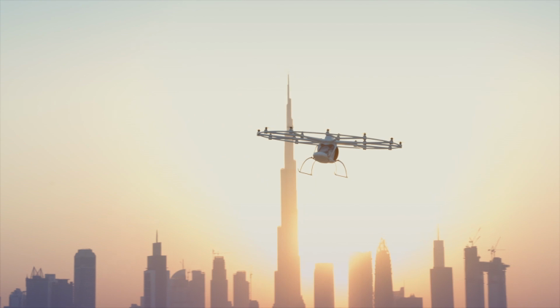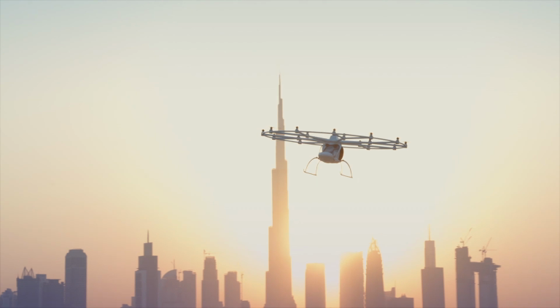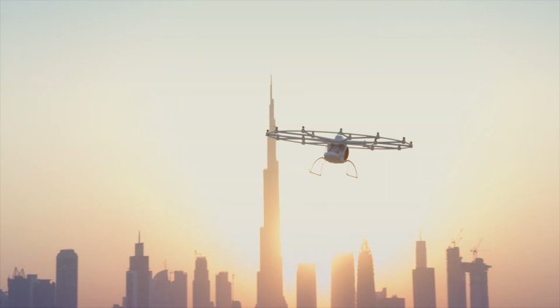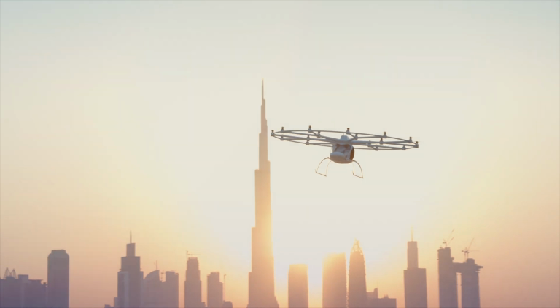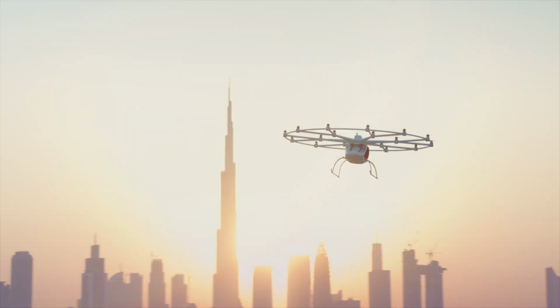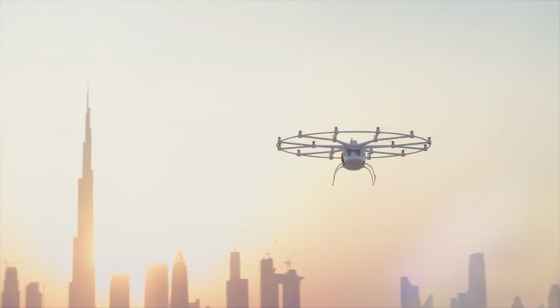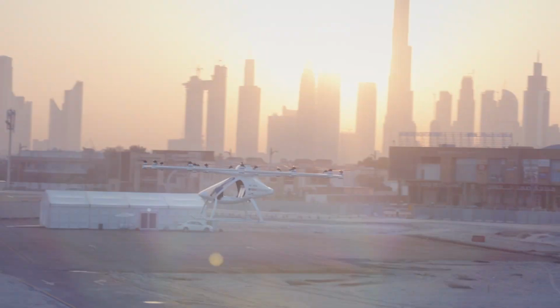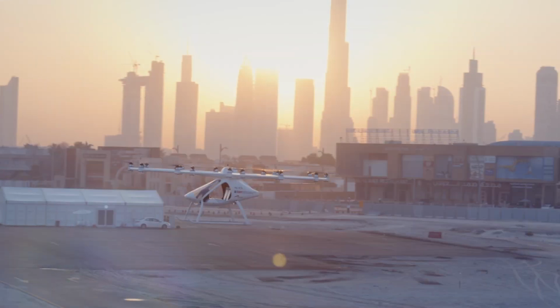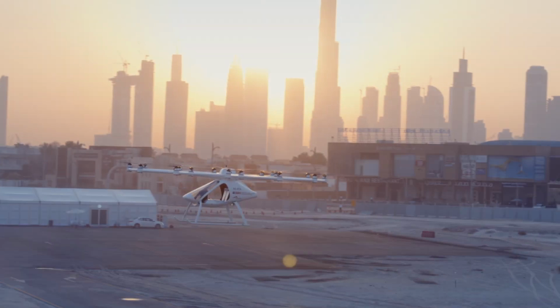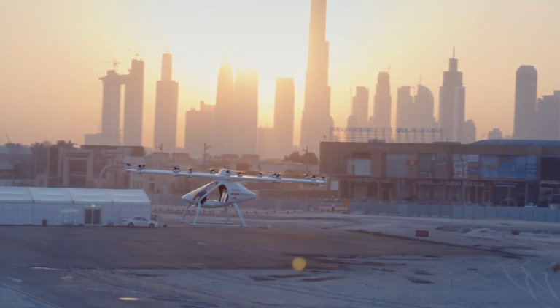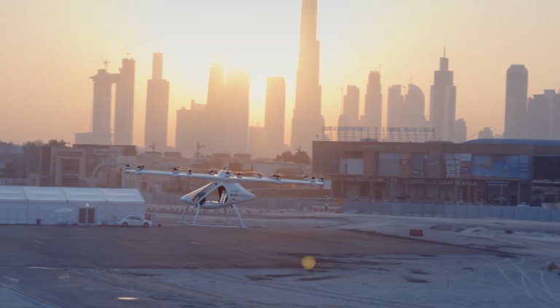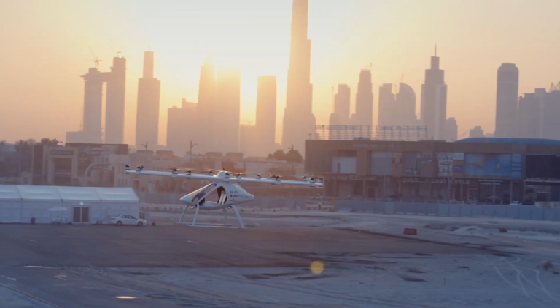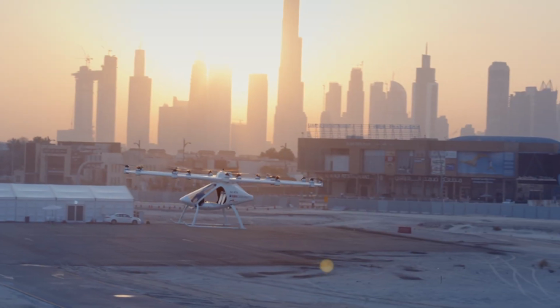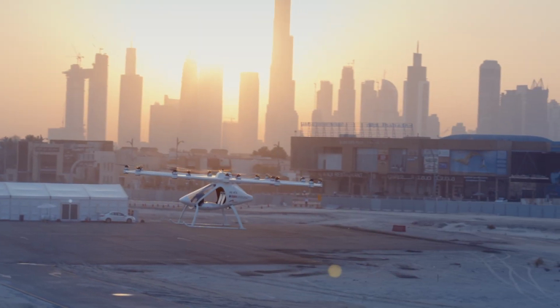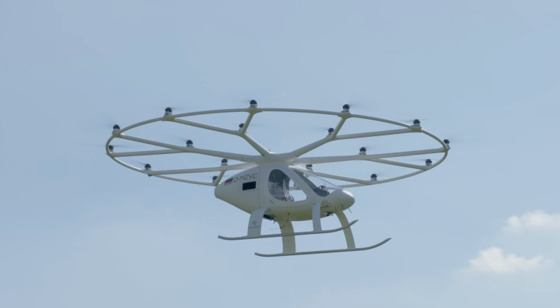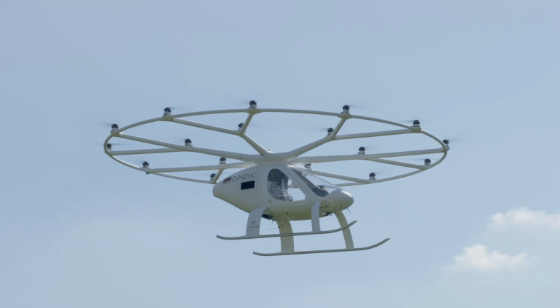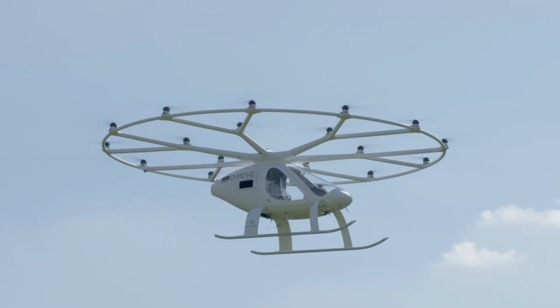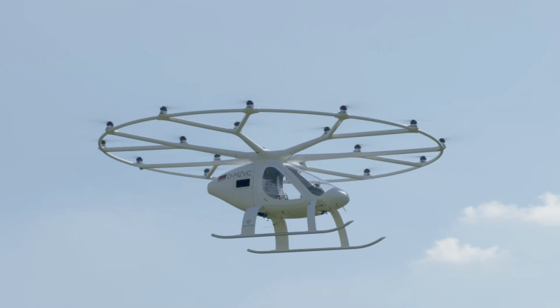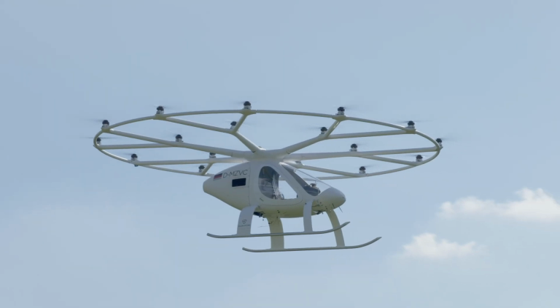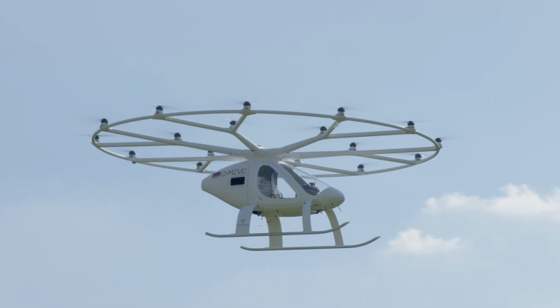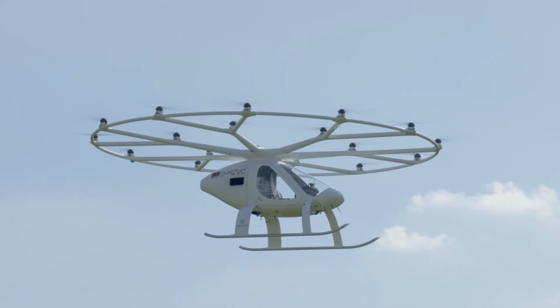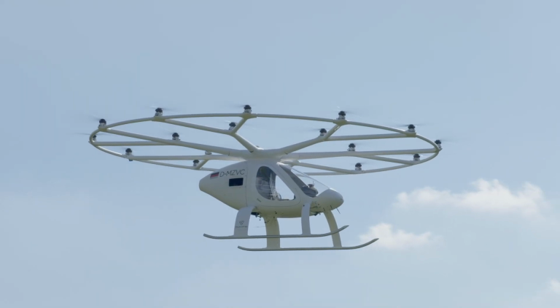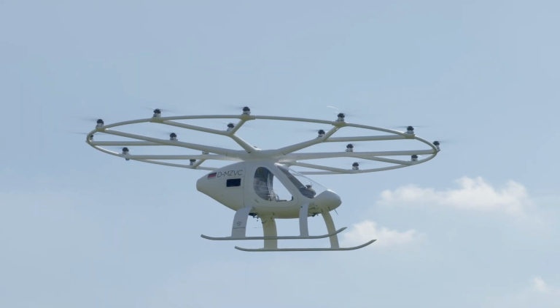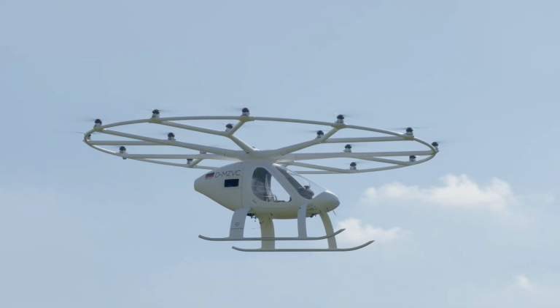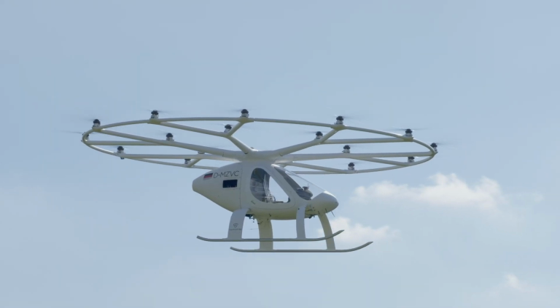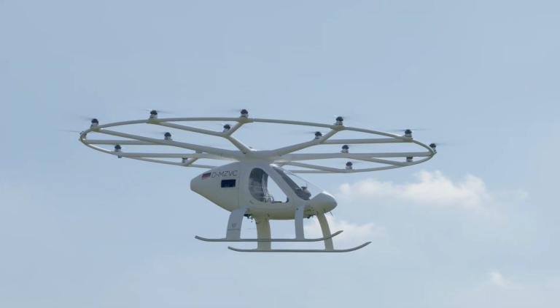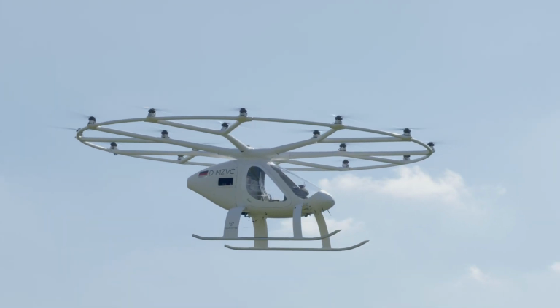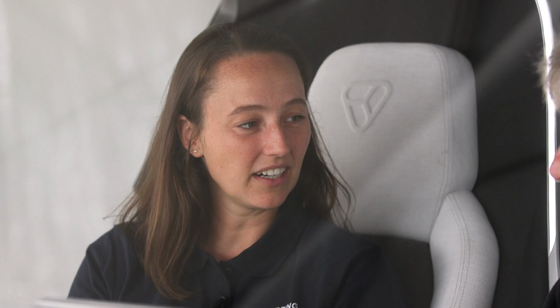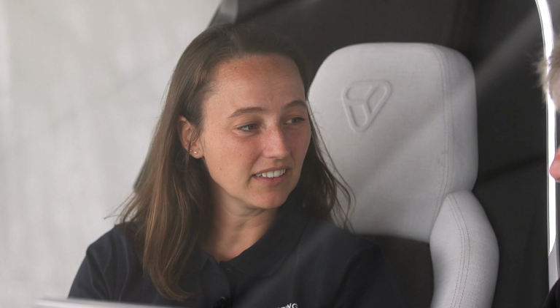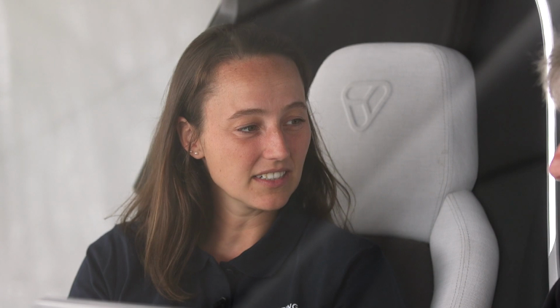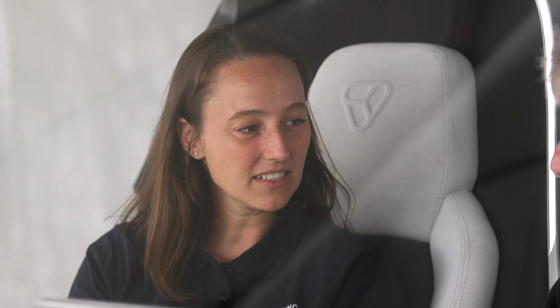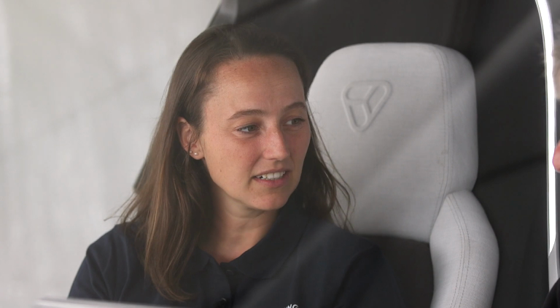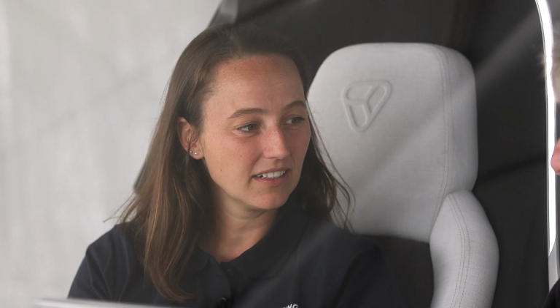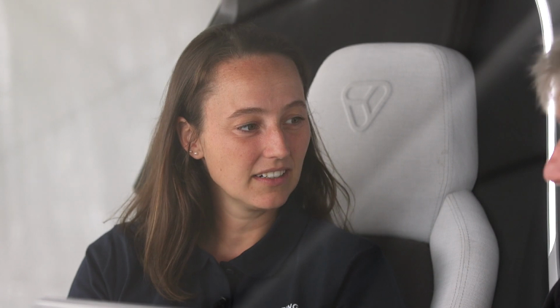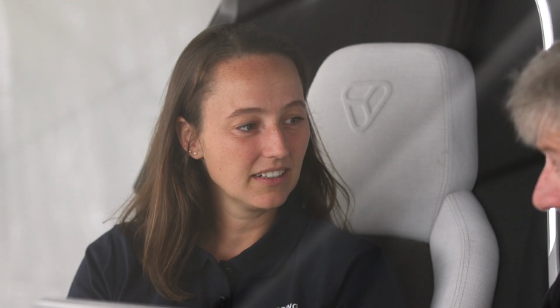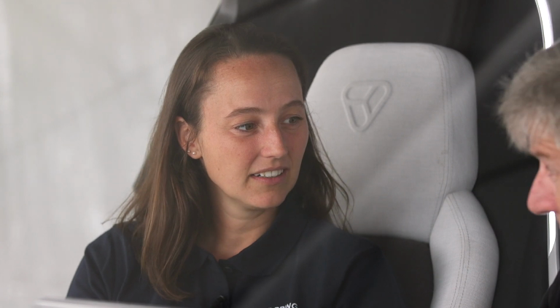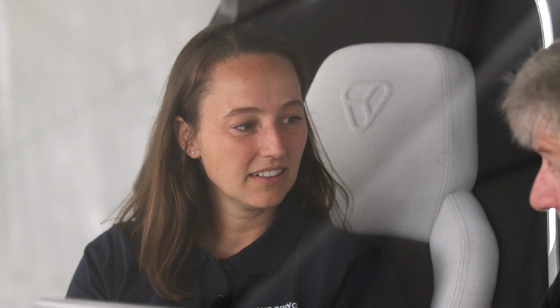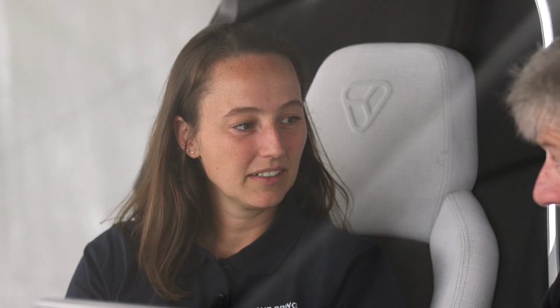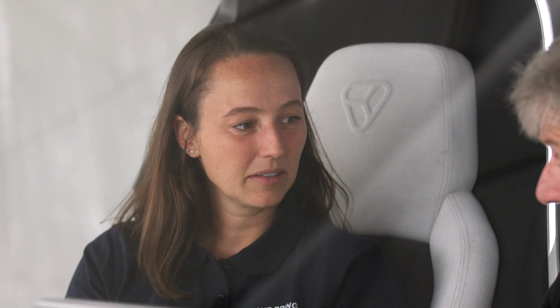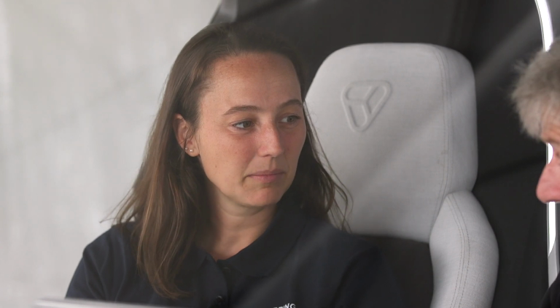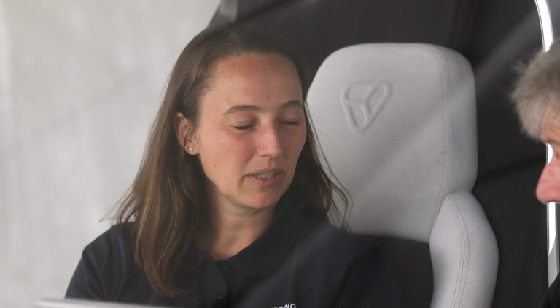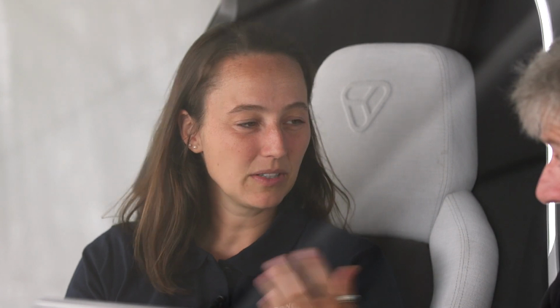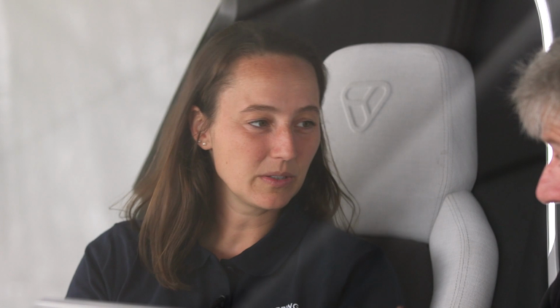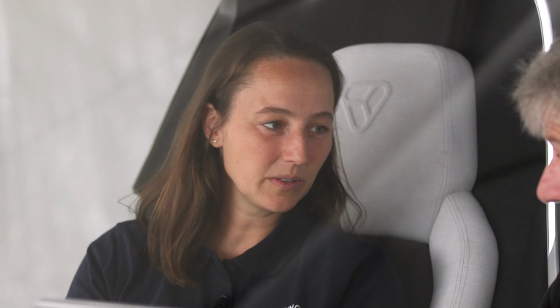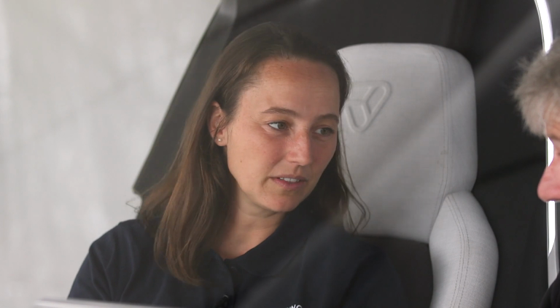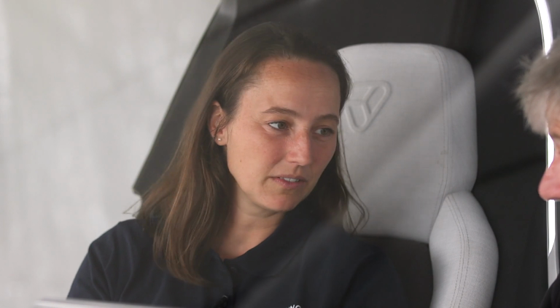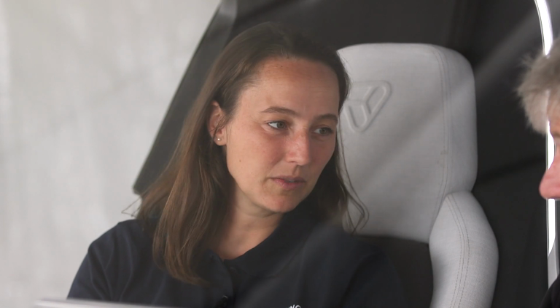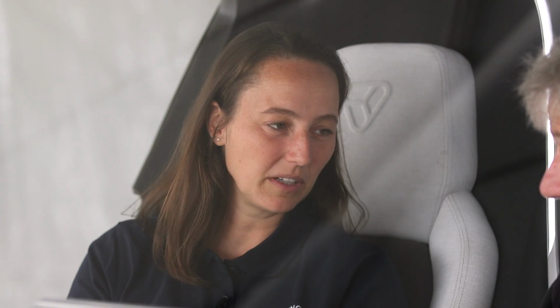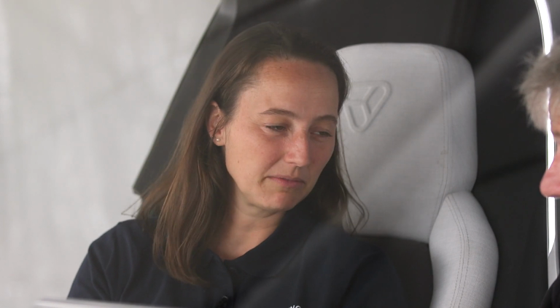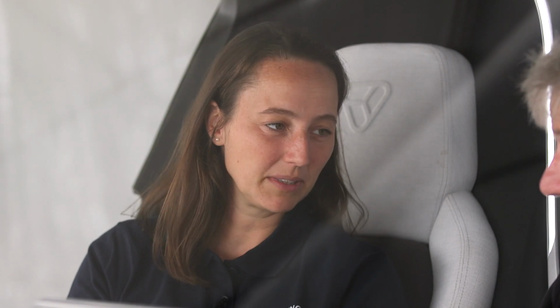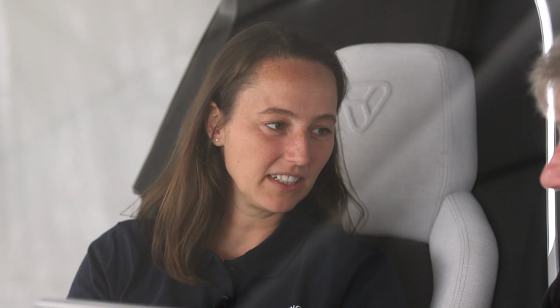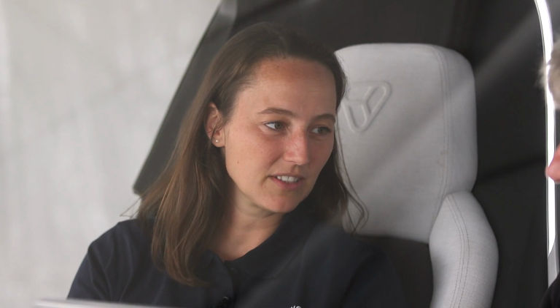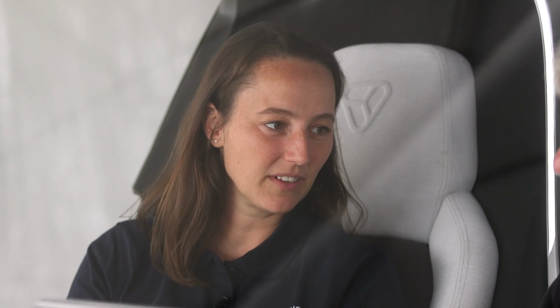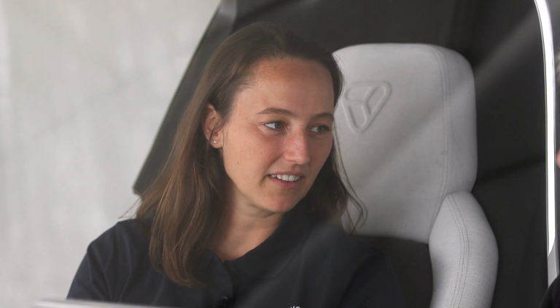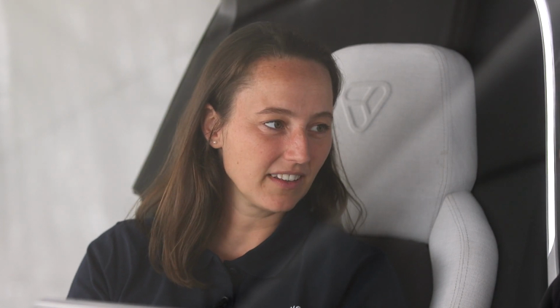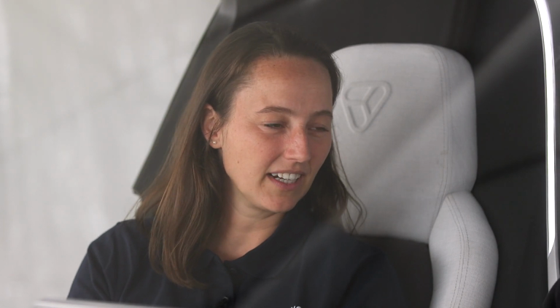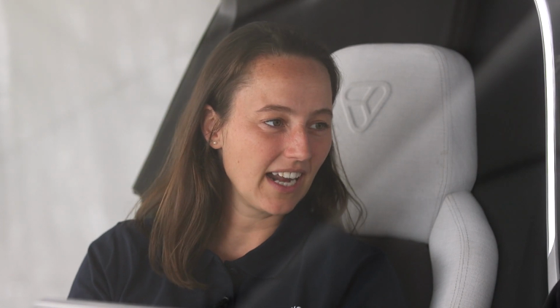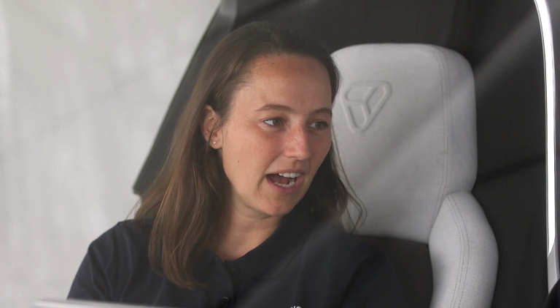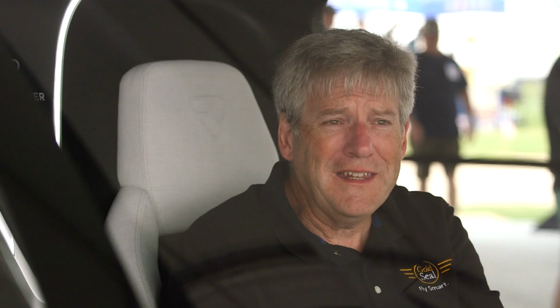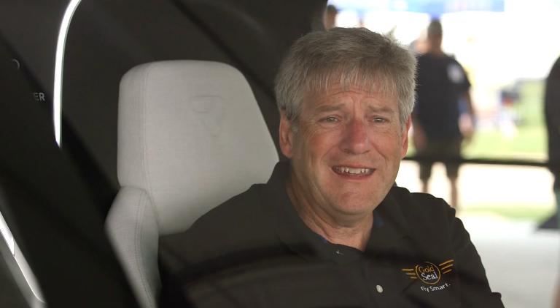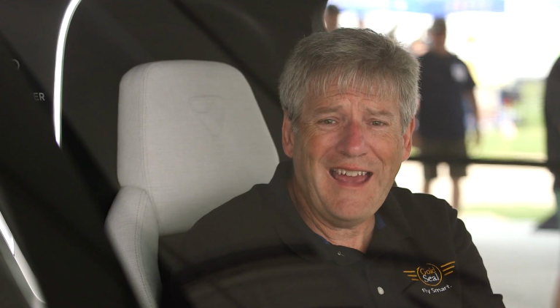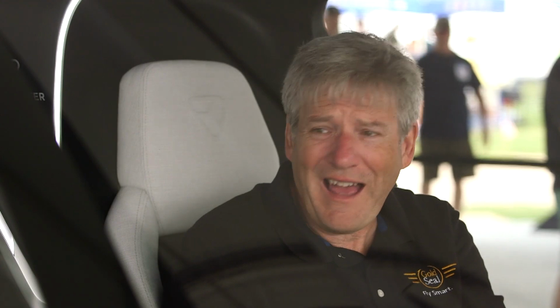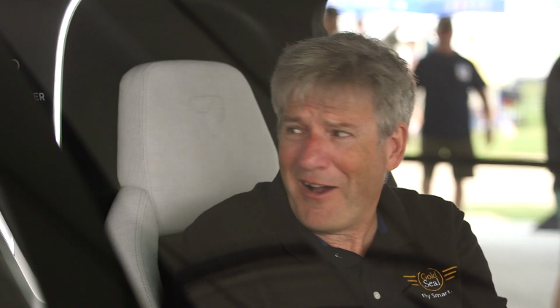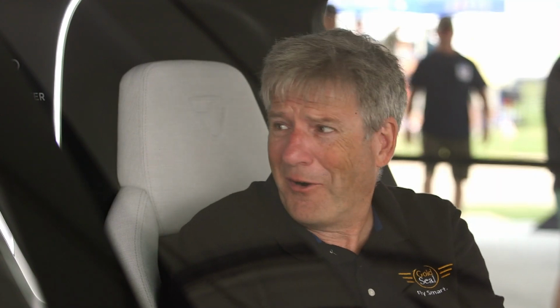So JFK to downtown Manhattan is going to be $150. Really? But you do it in 12 minutes rather than an hour and a half. Holy cow!